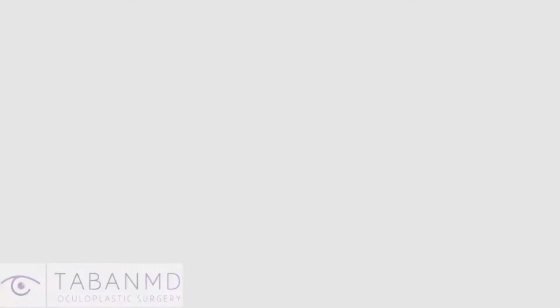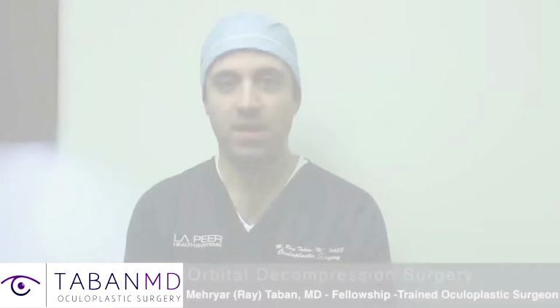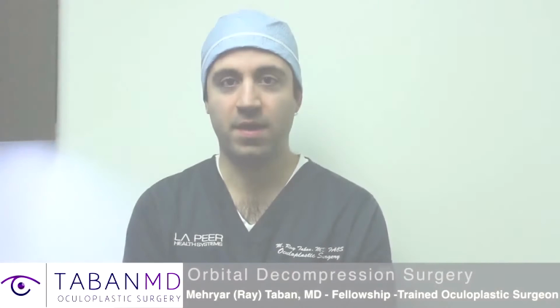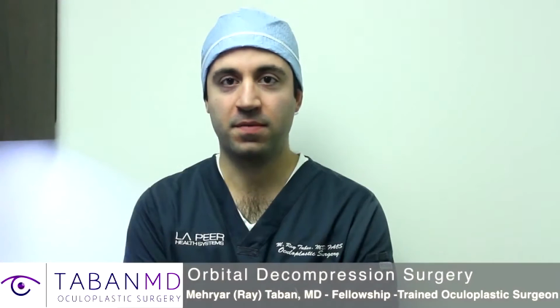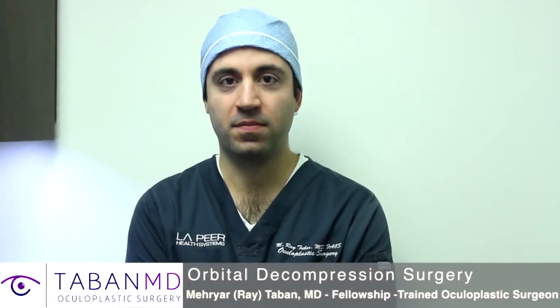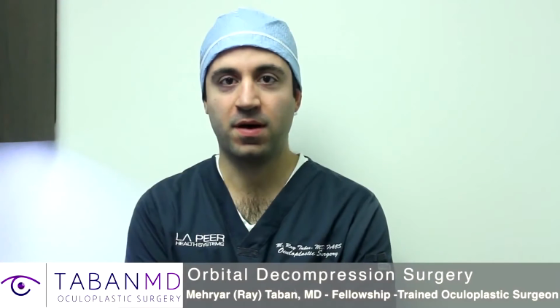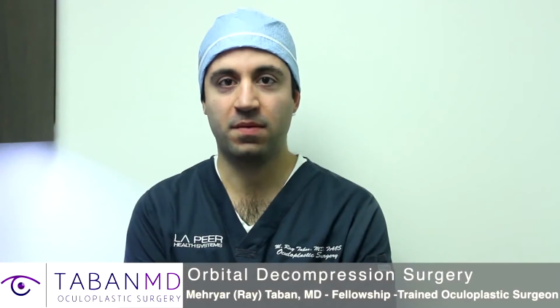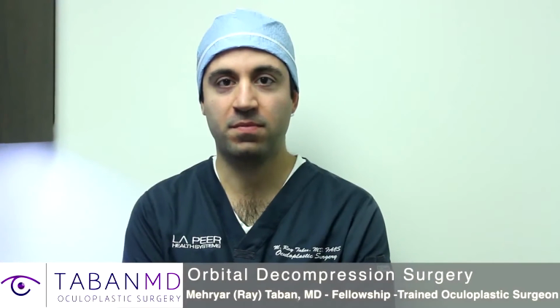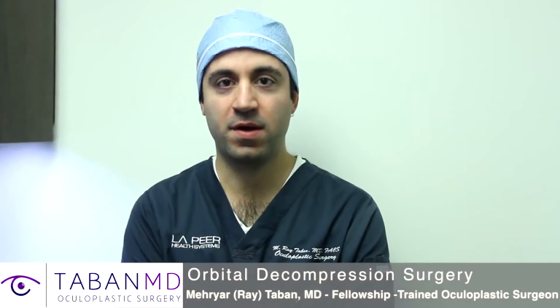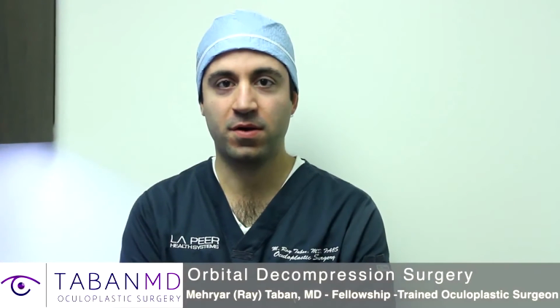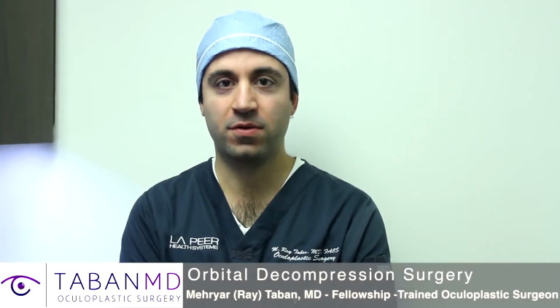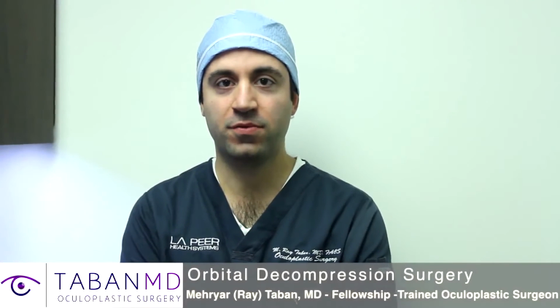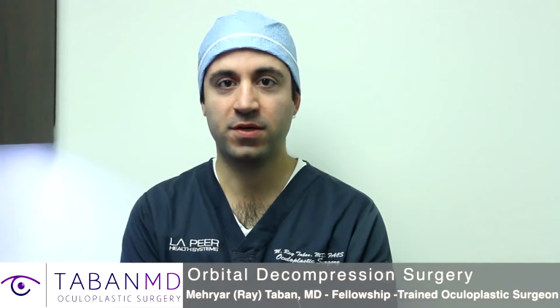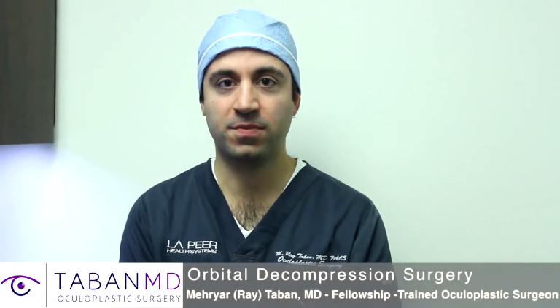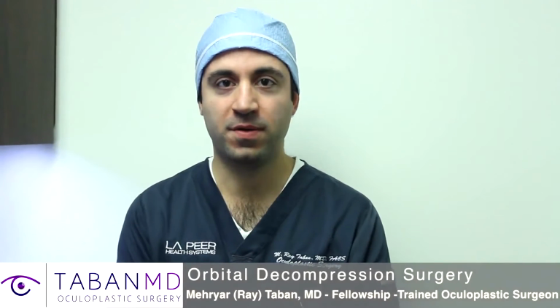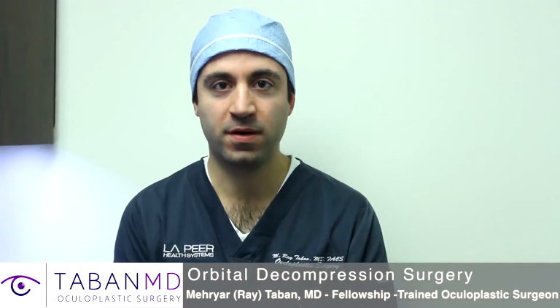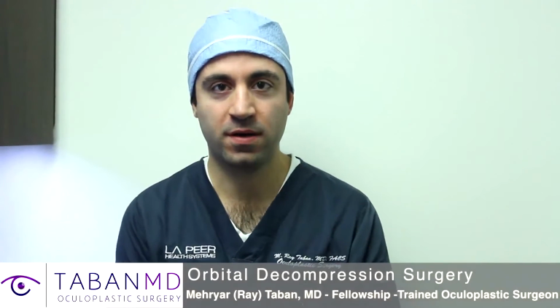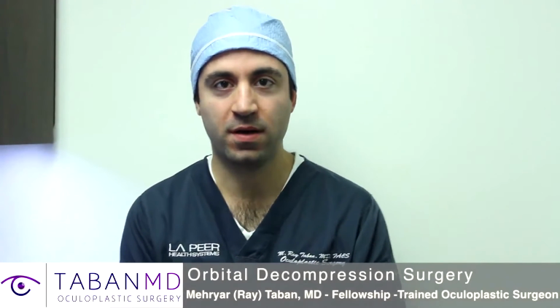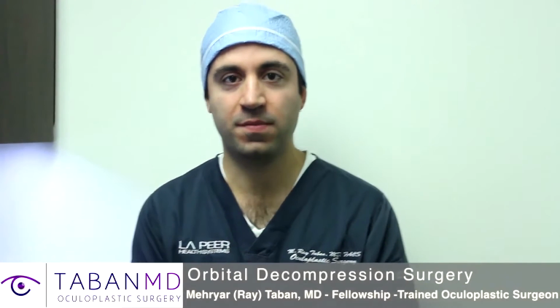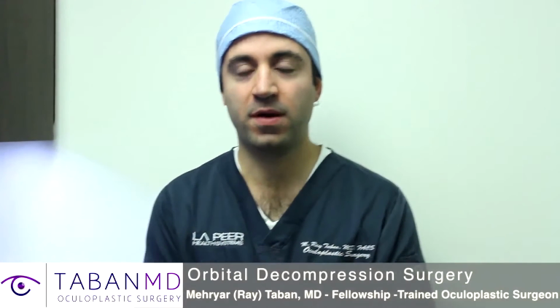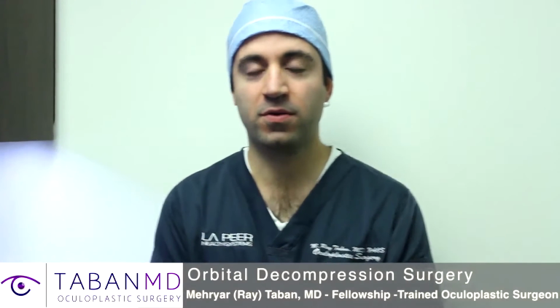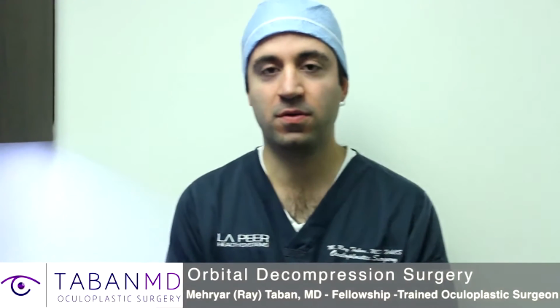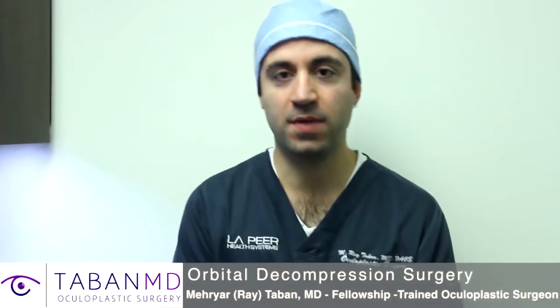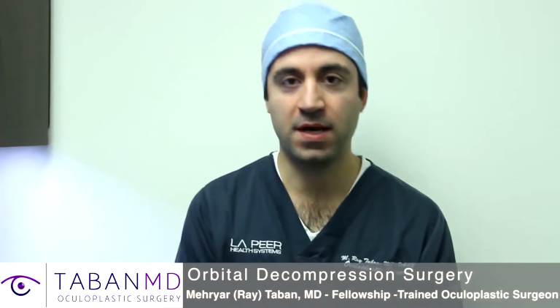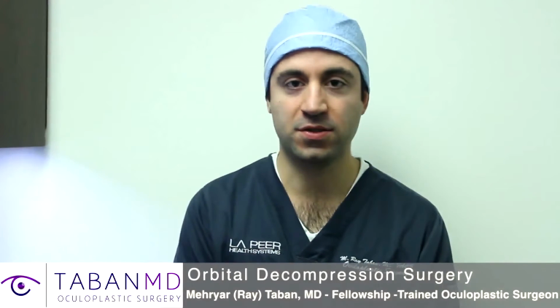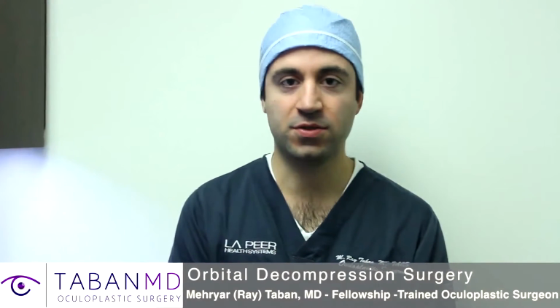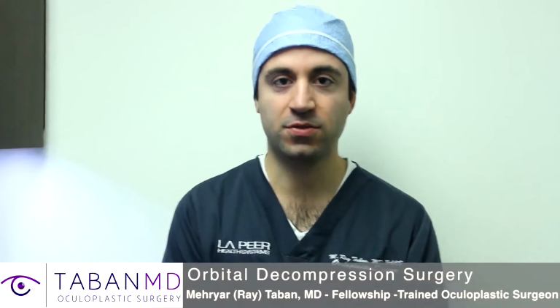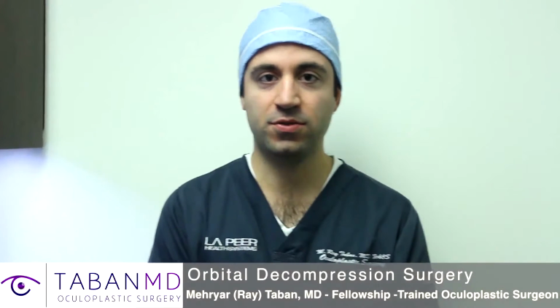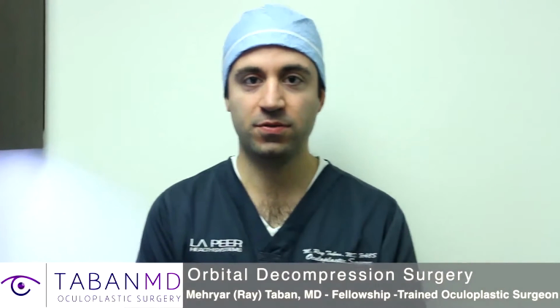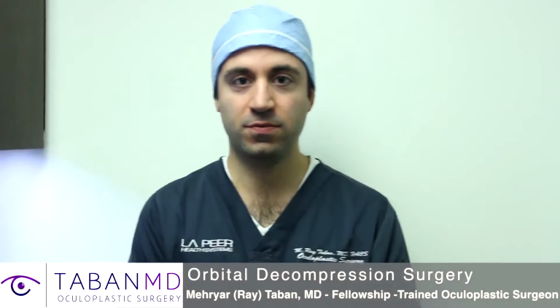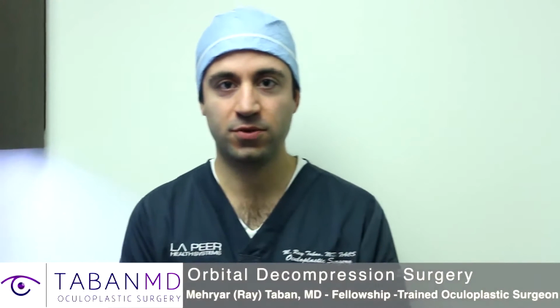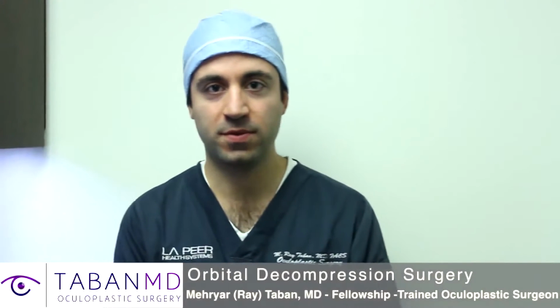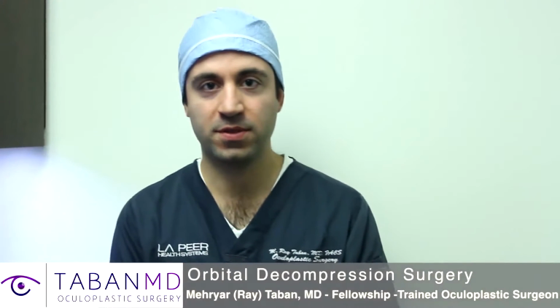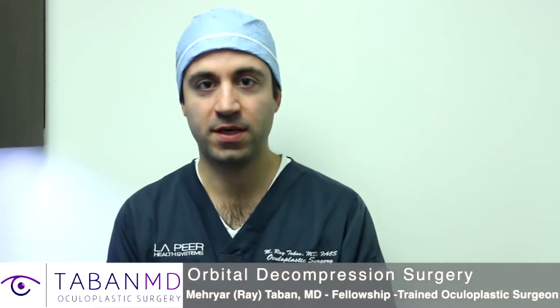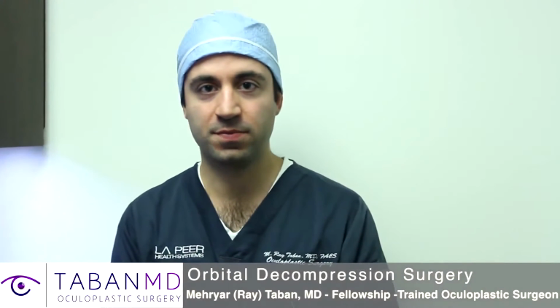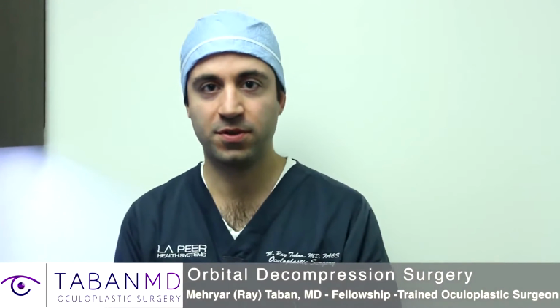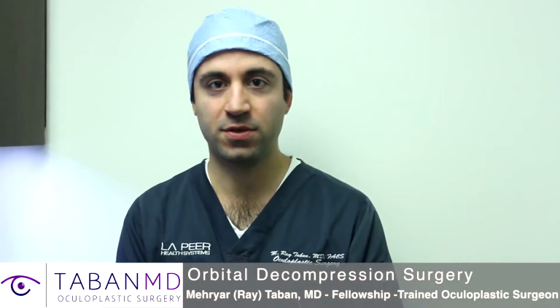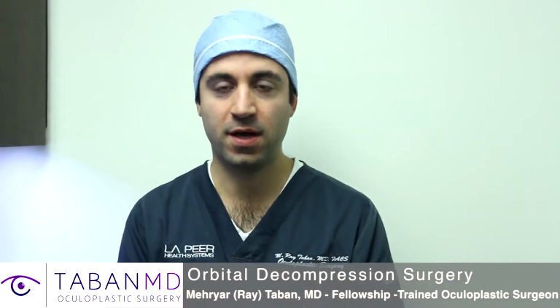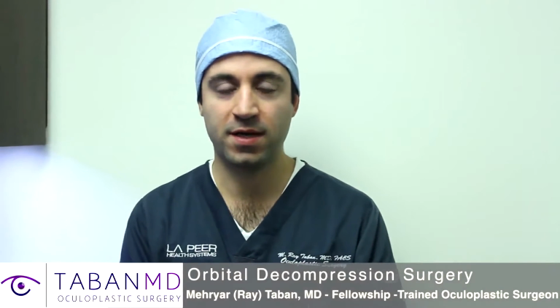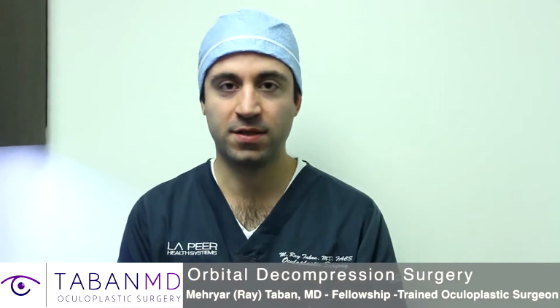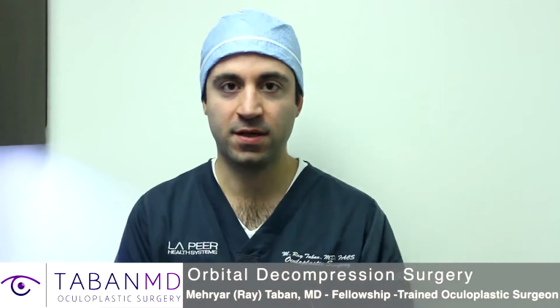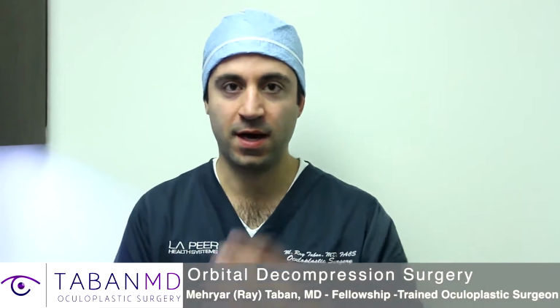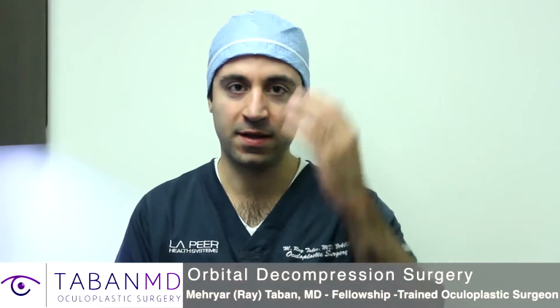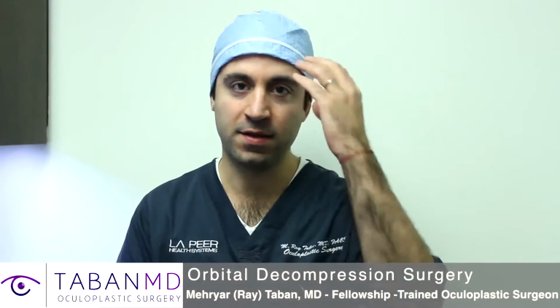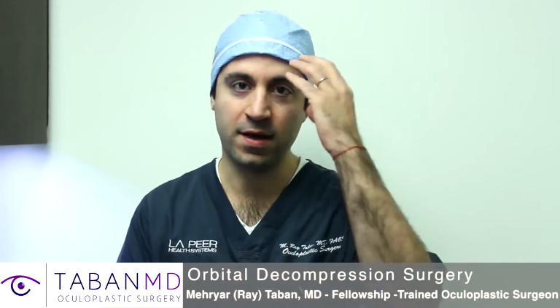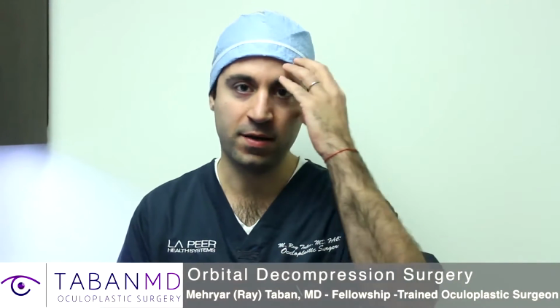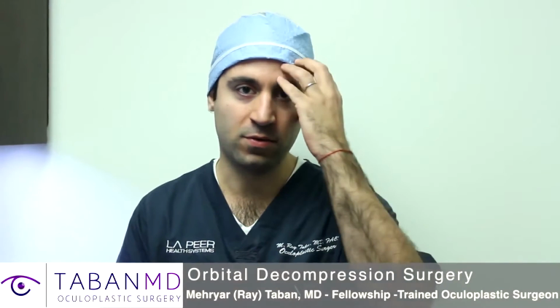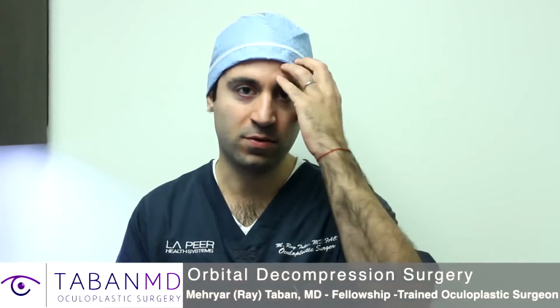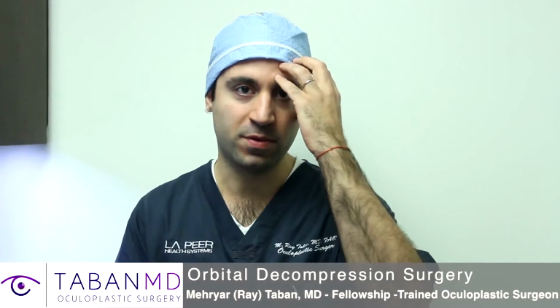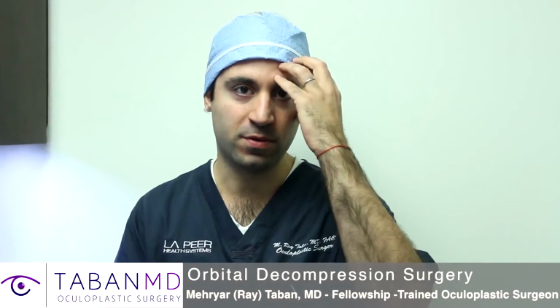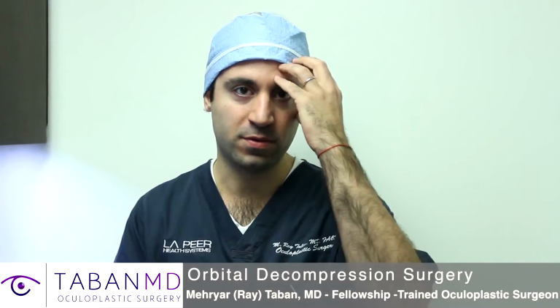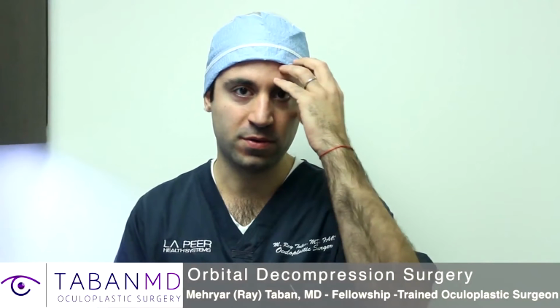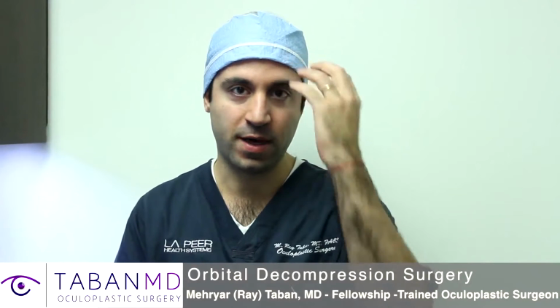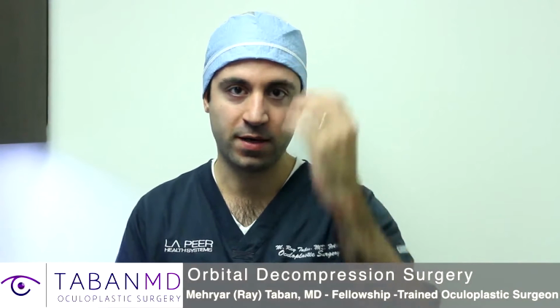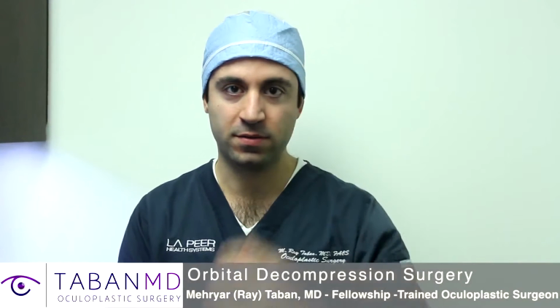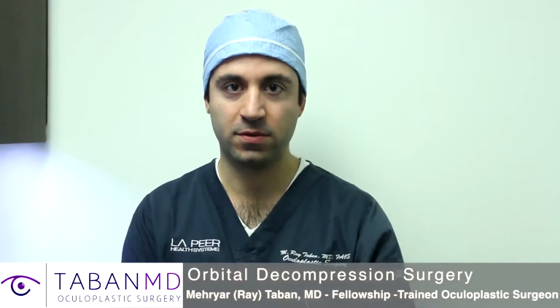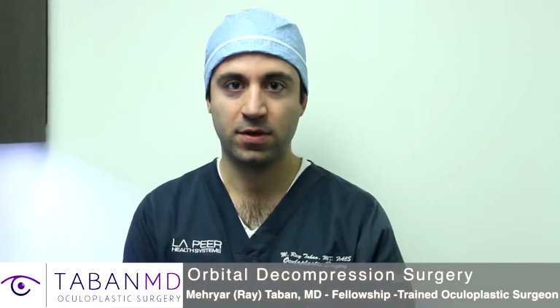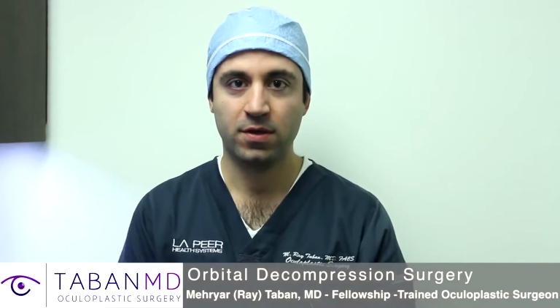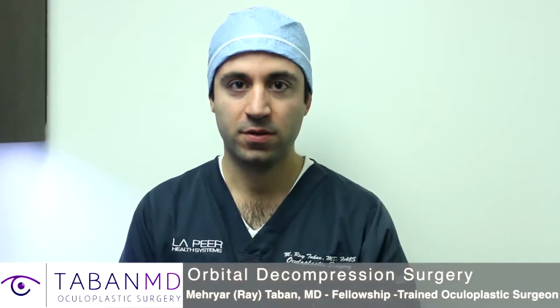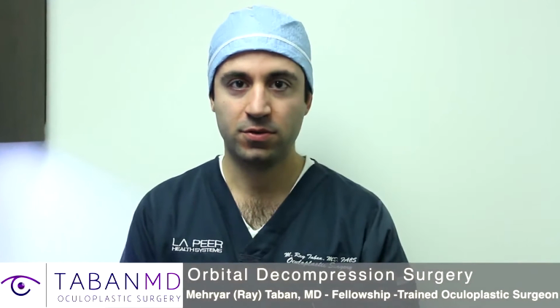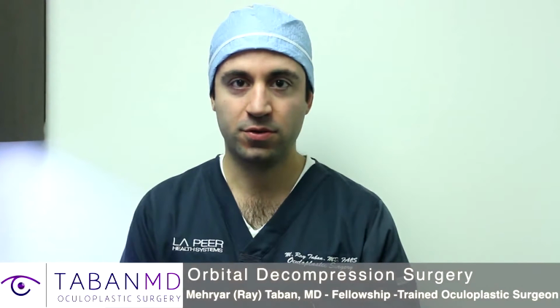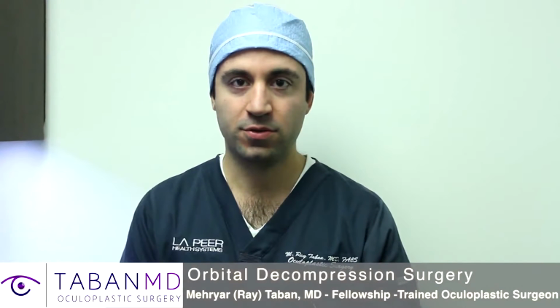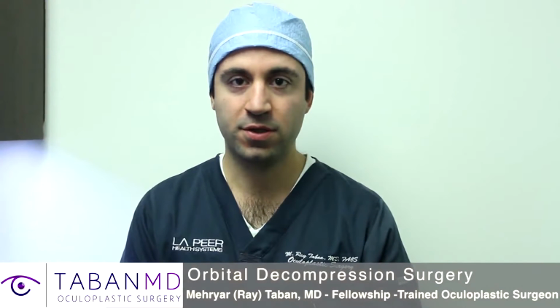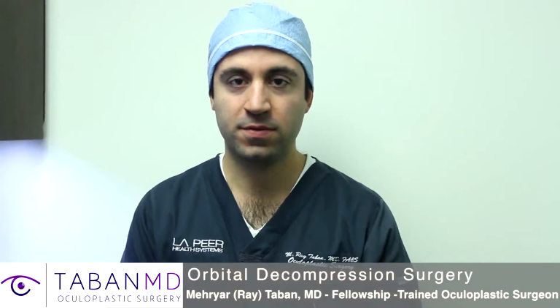Hi, I'm Mehri El-Ray Taban. I'm an oculoplastic surgeon, which means I specialize in eyelid and orbital socket surgeries.